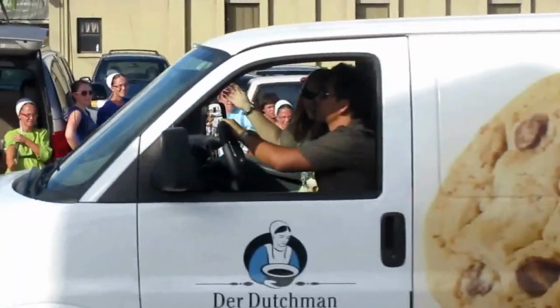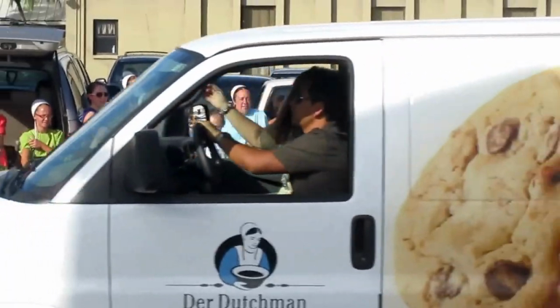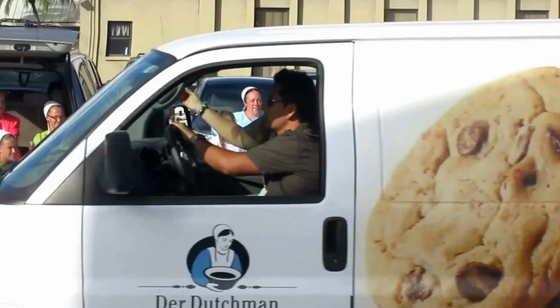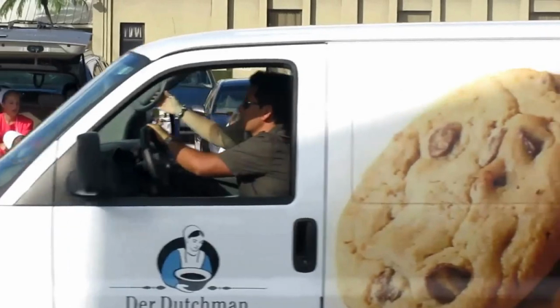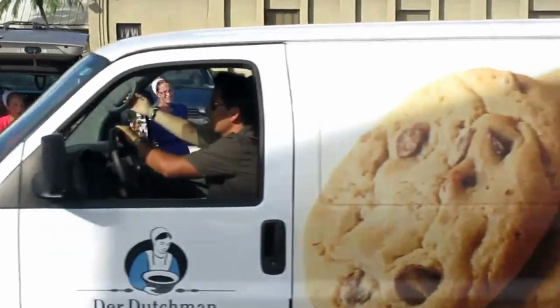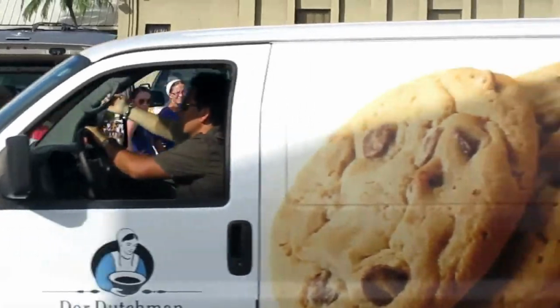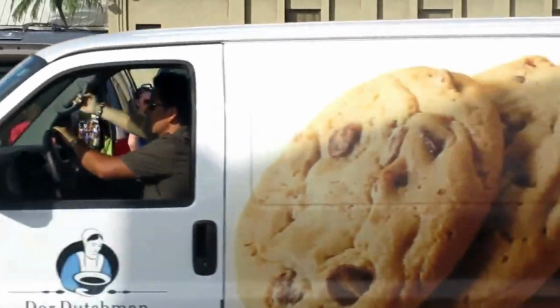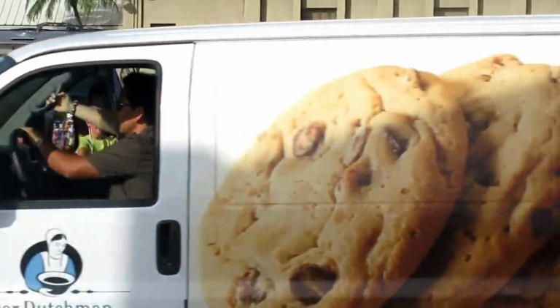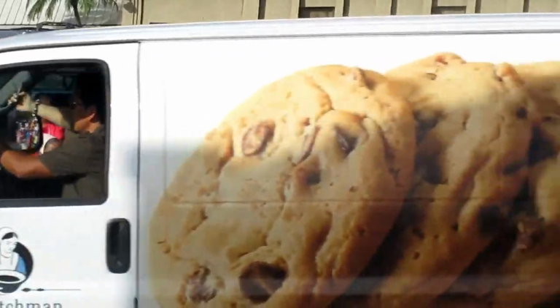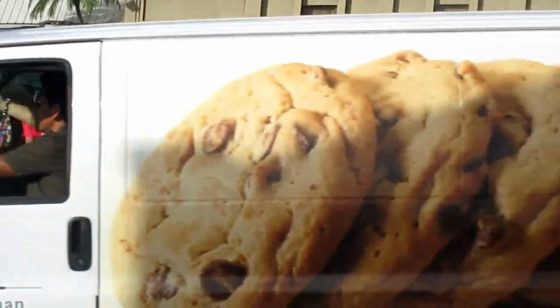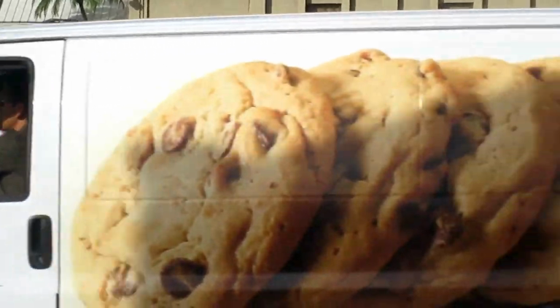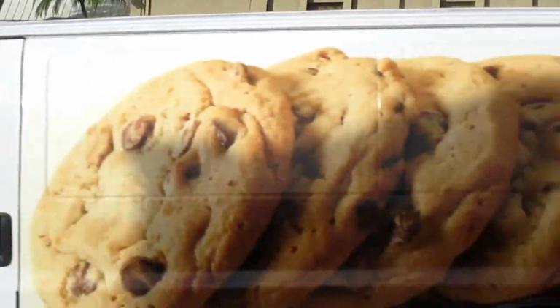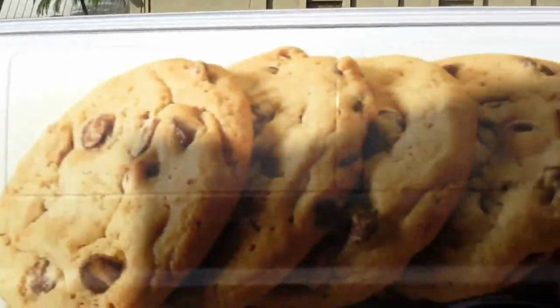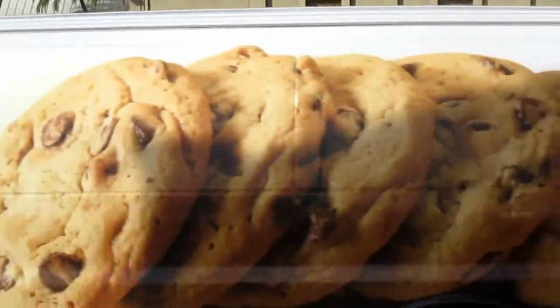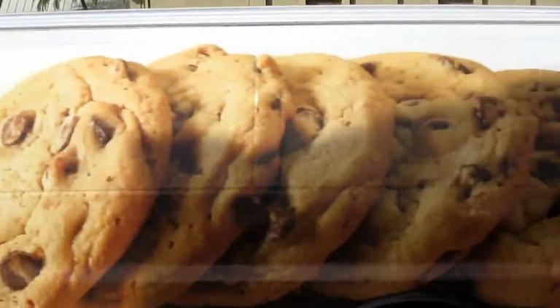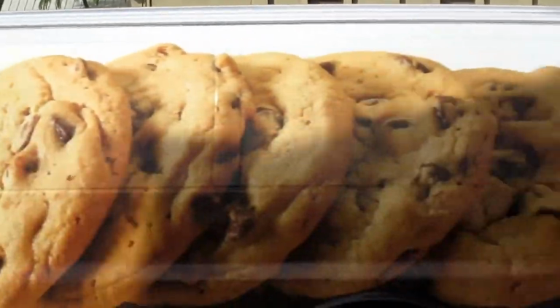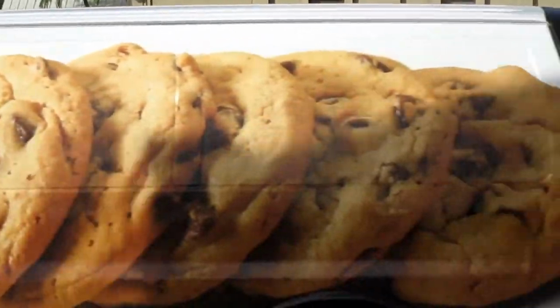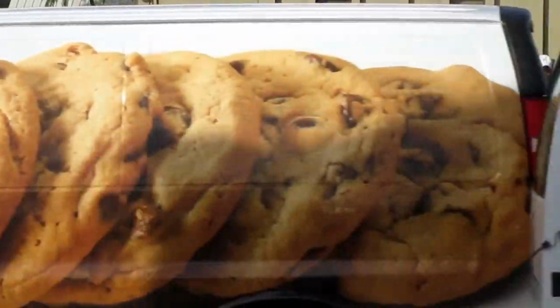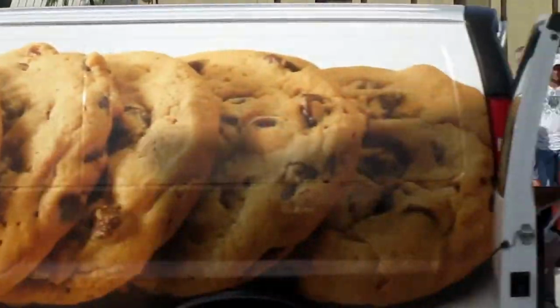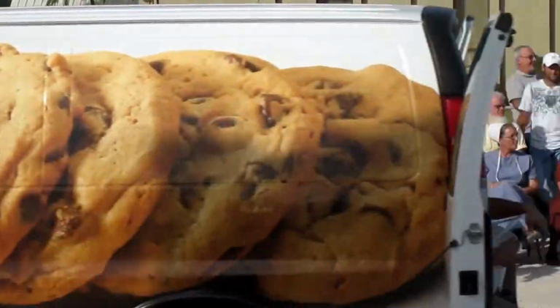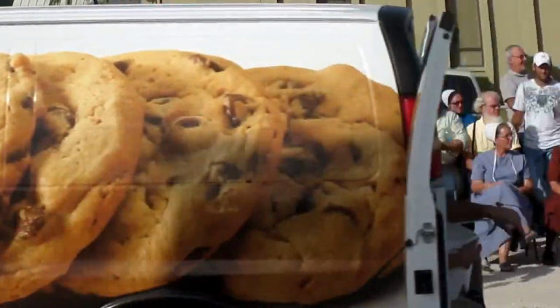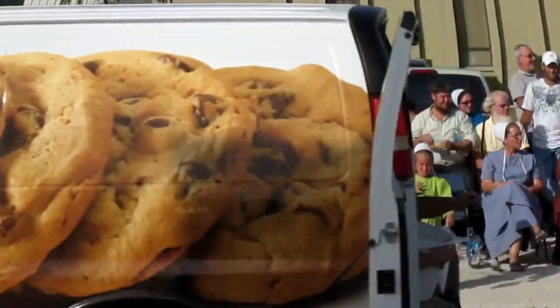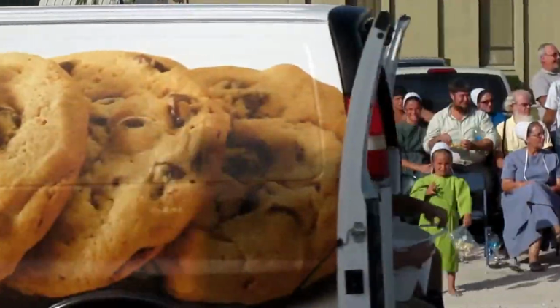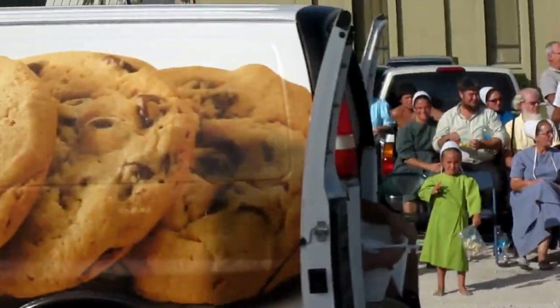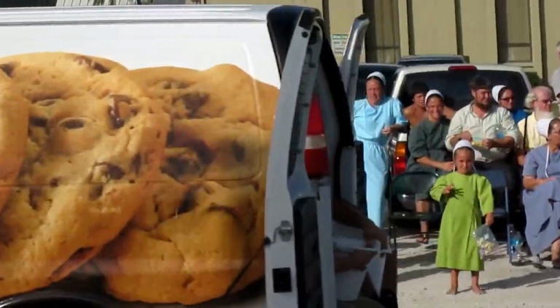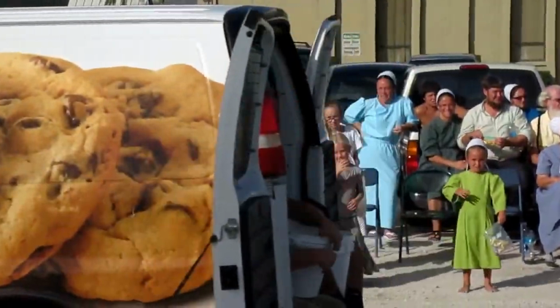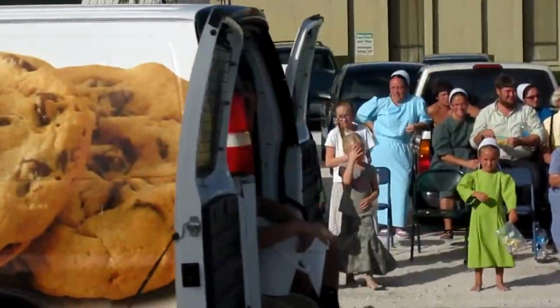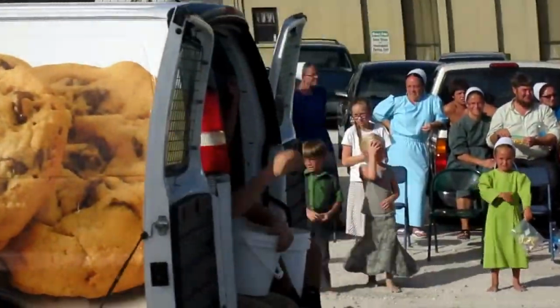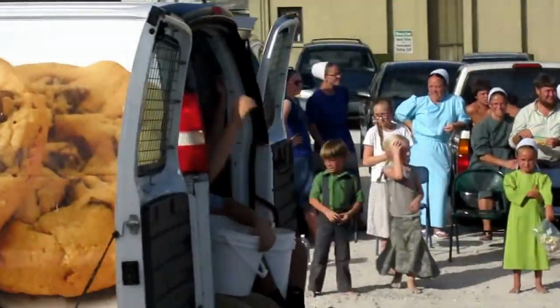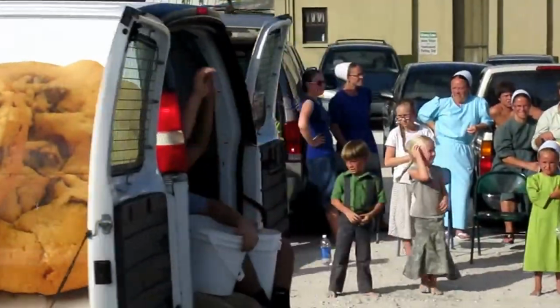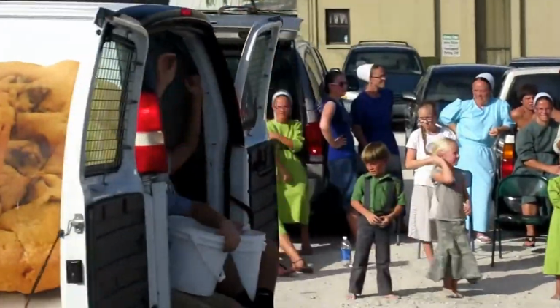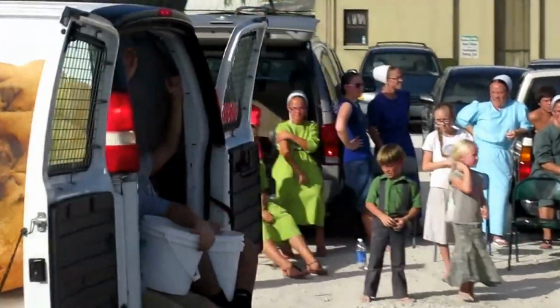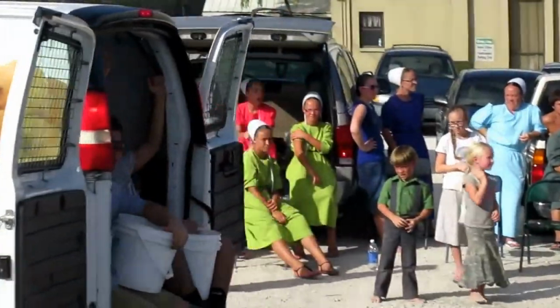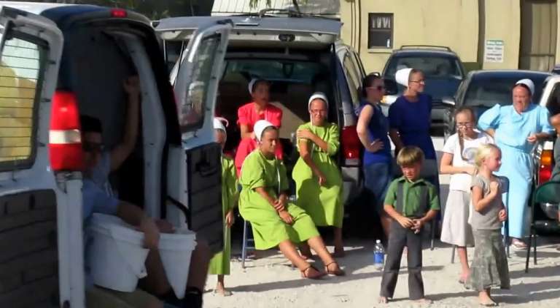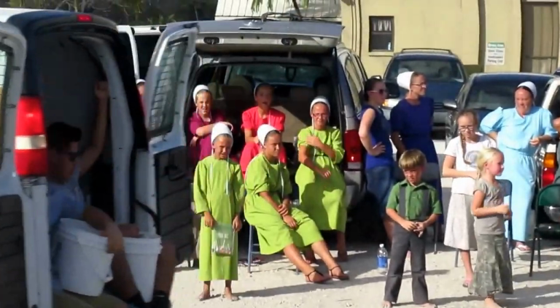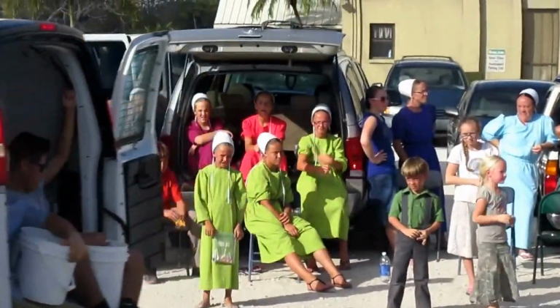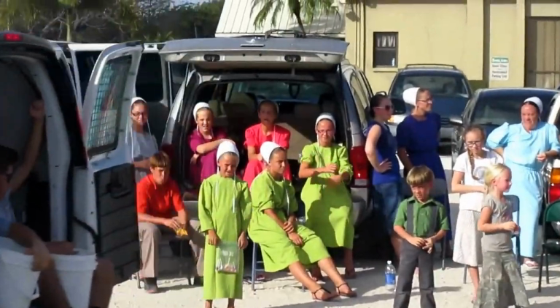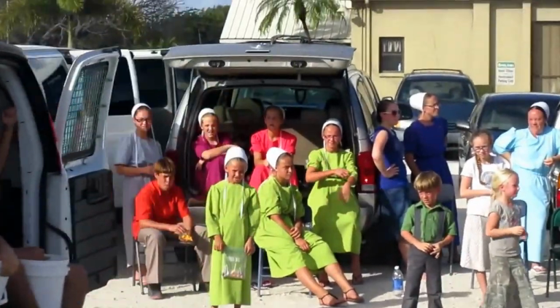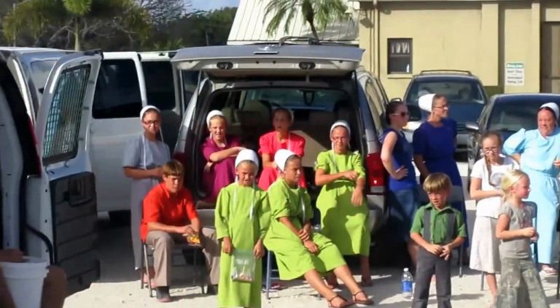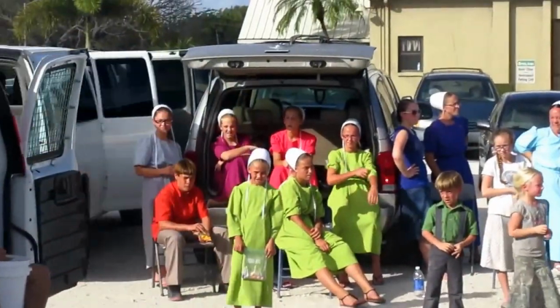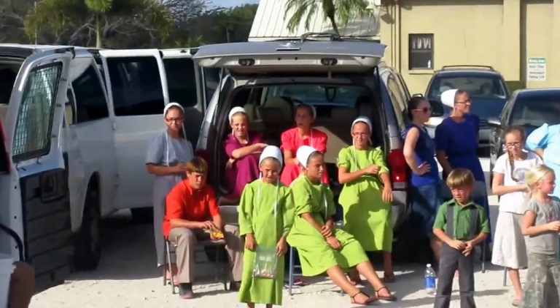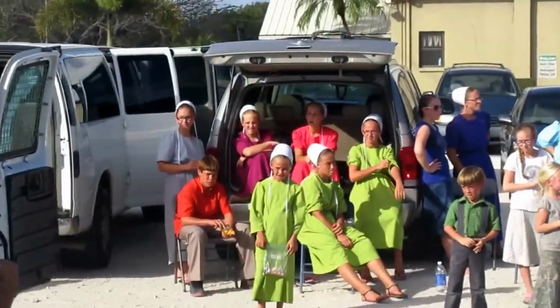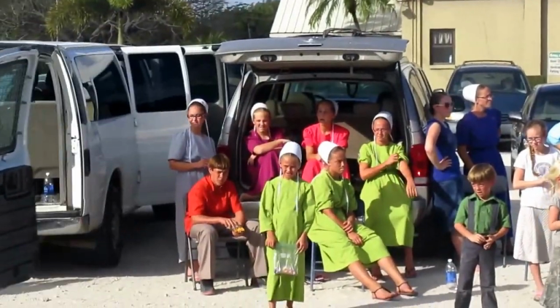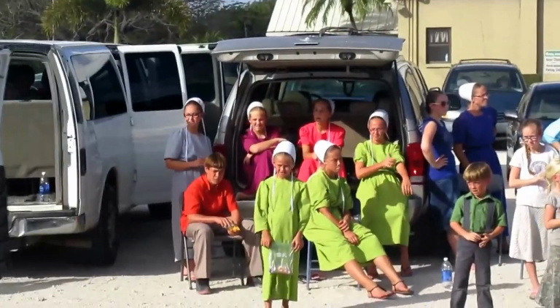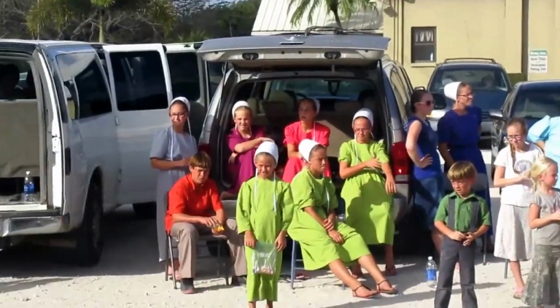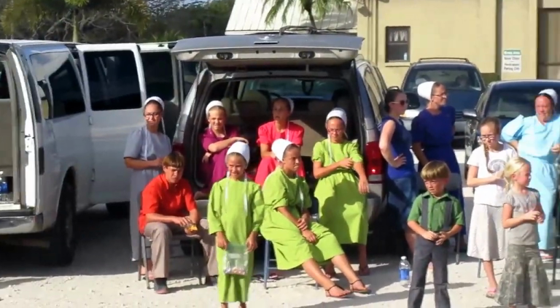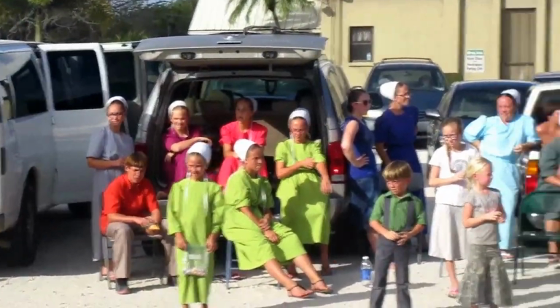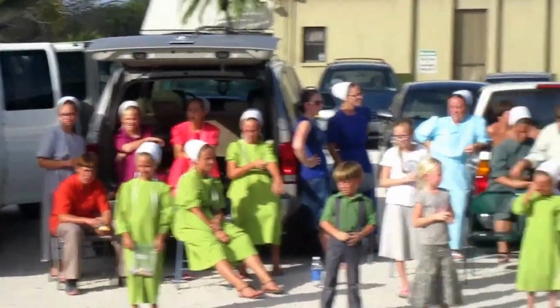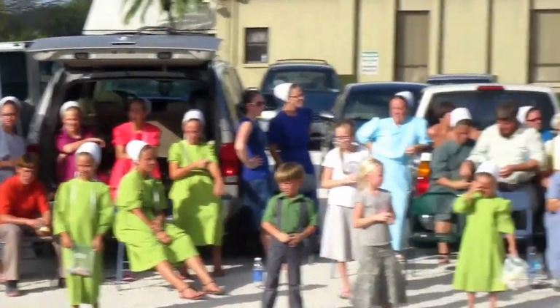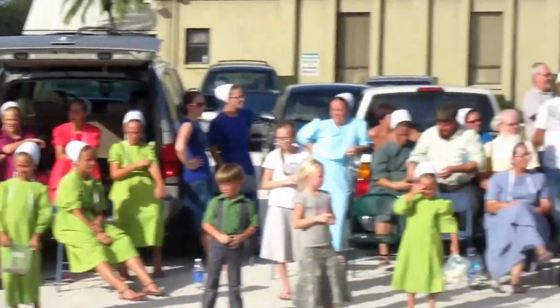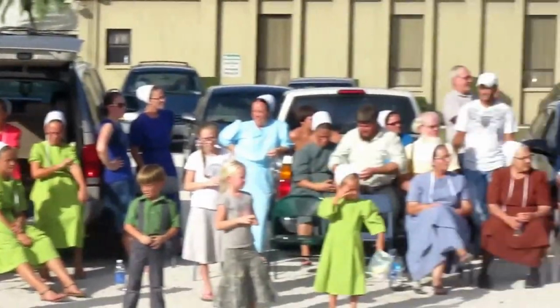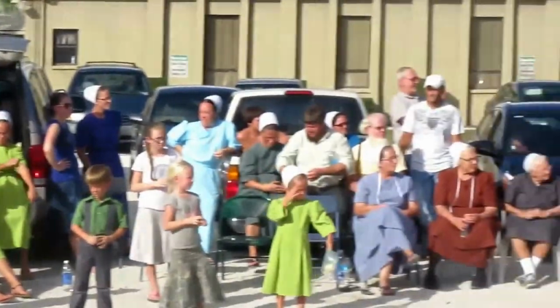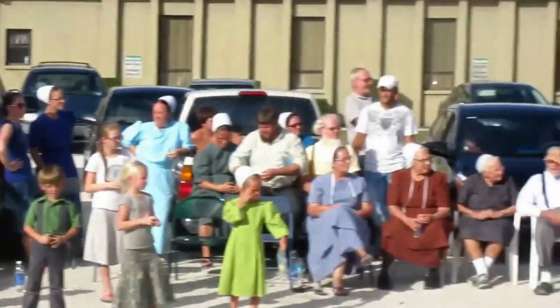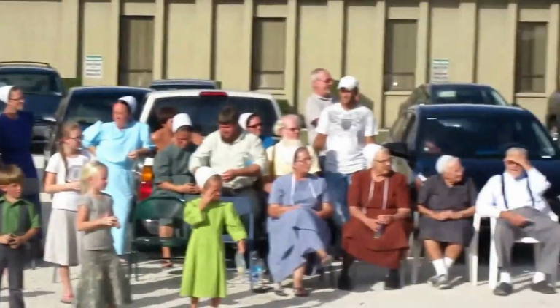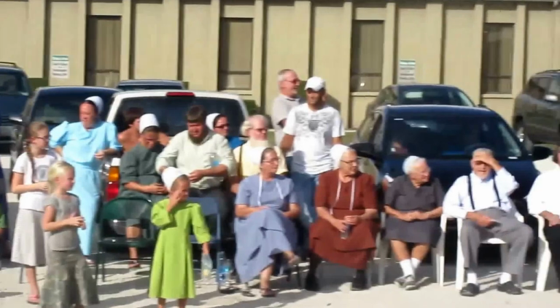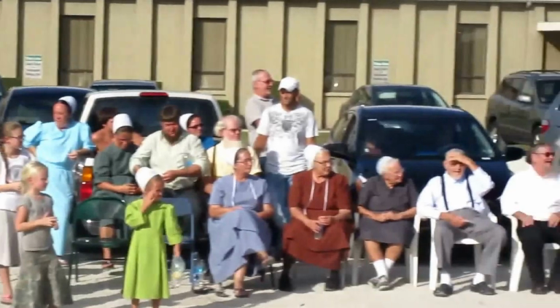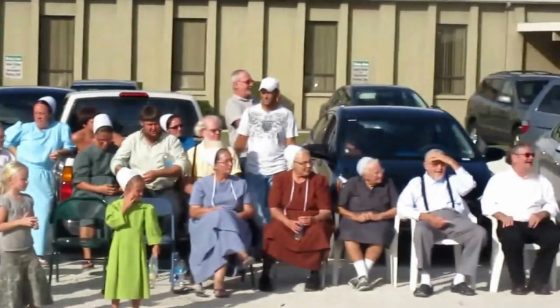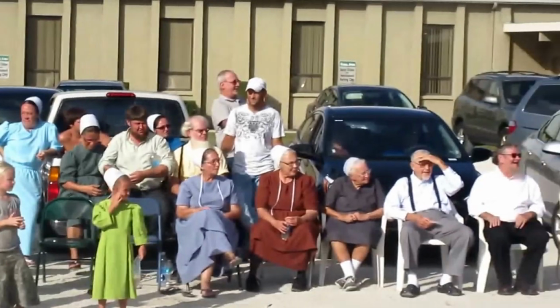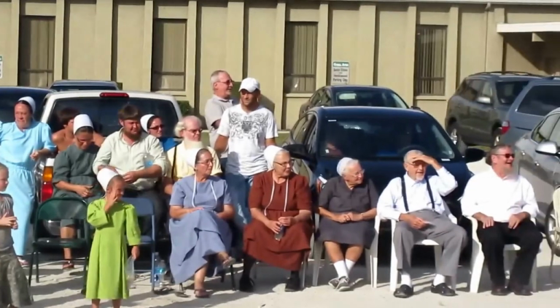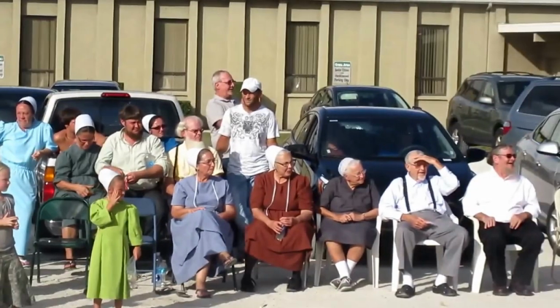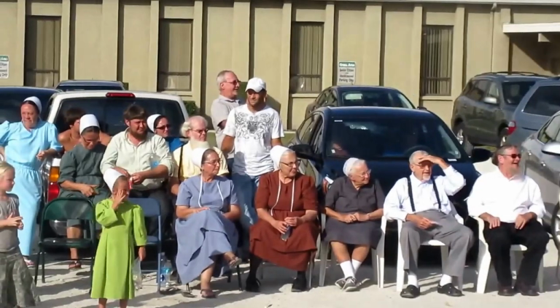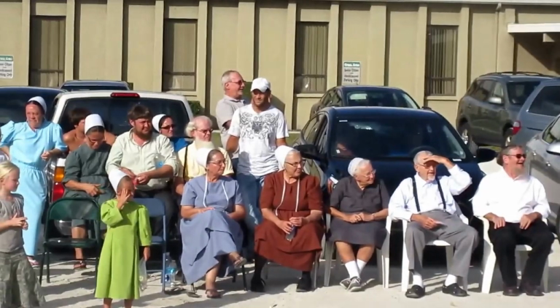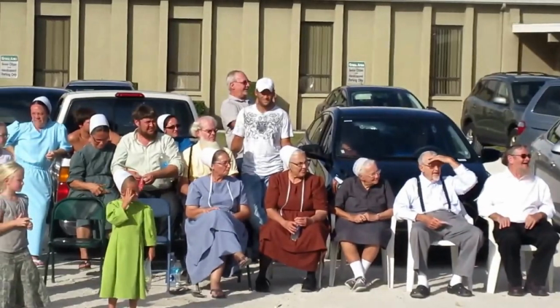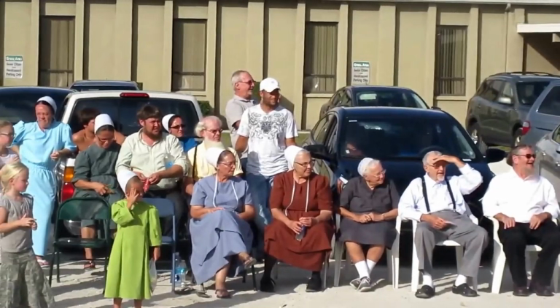Dear Dutchman — that's a large restaurant here that has traditional Amish food here in this village.